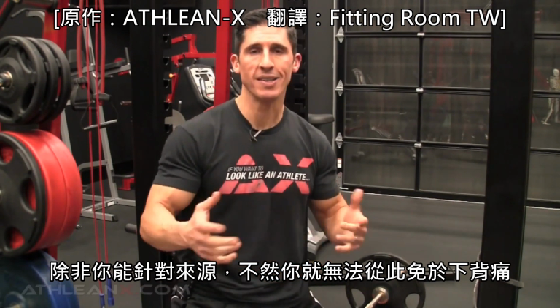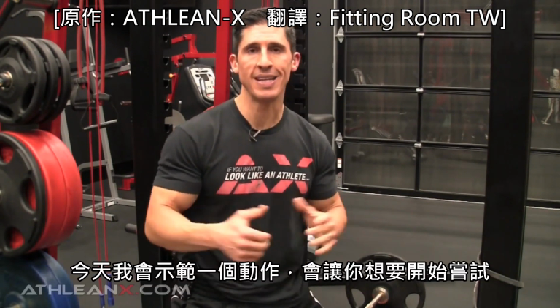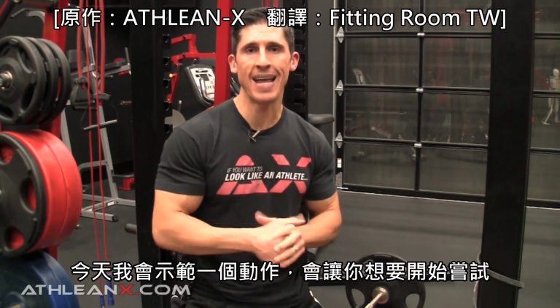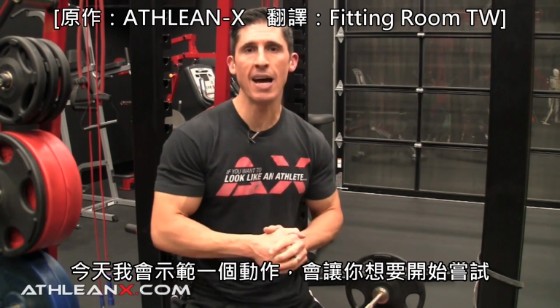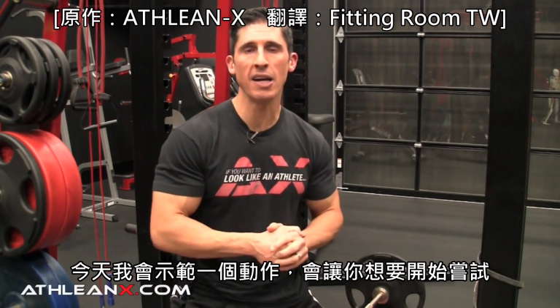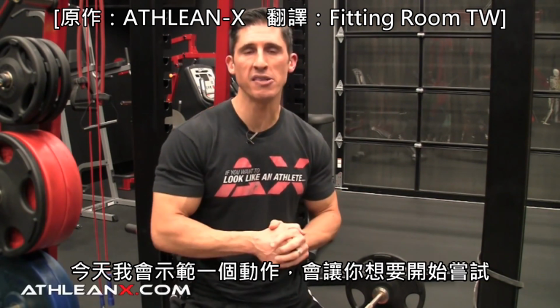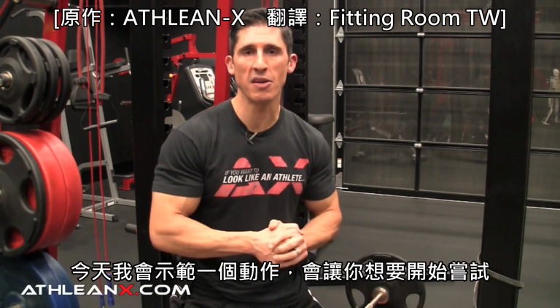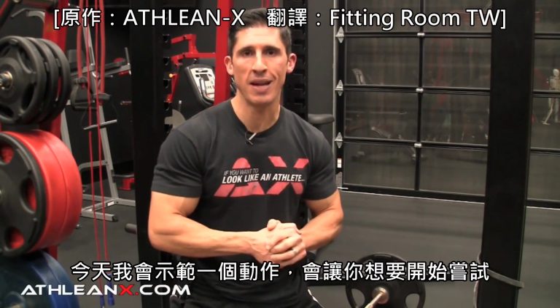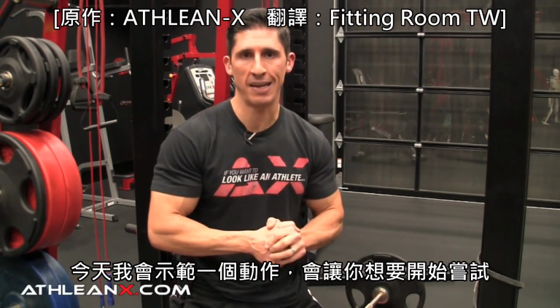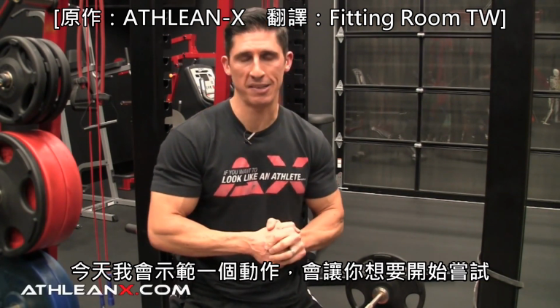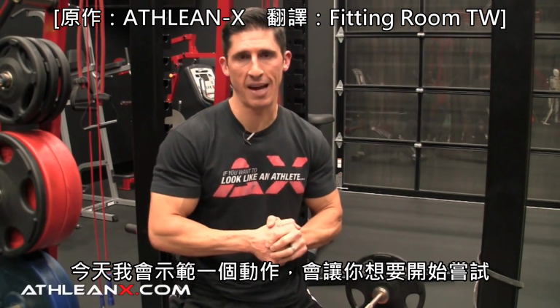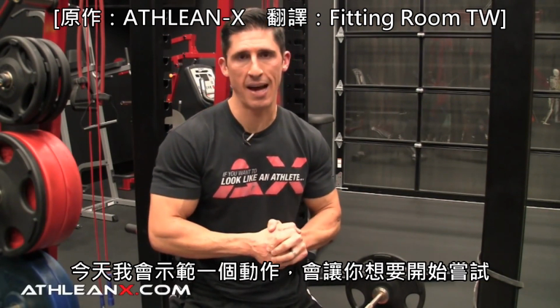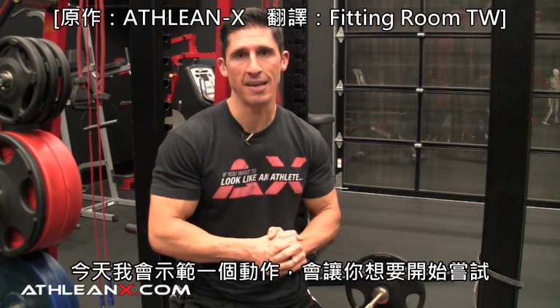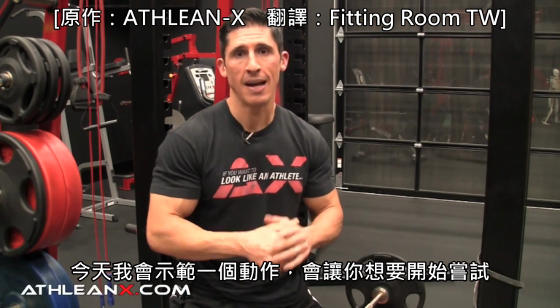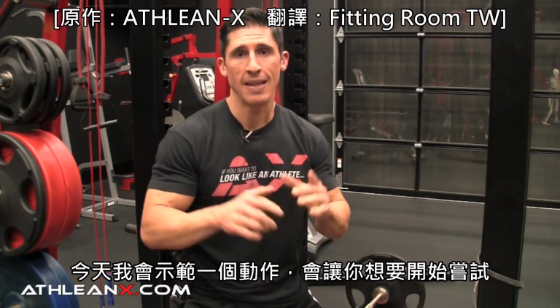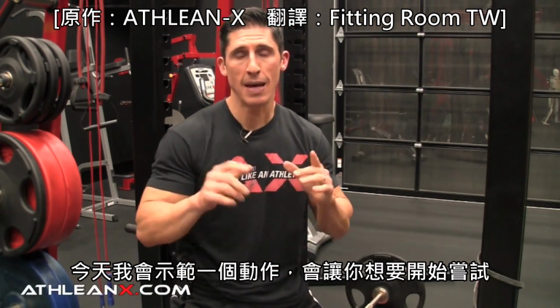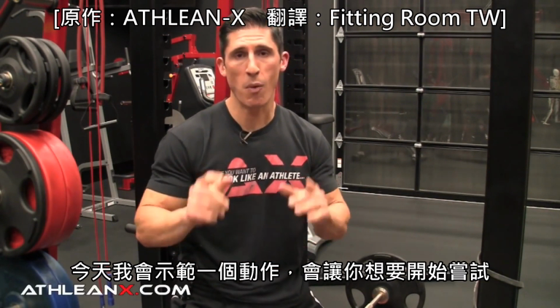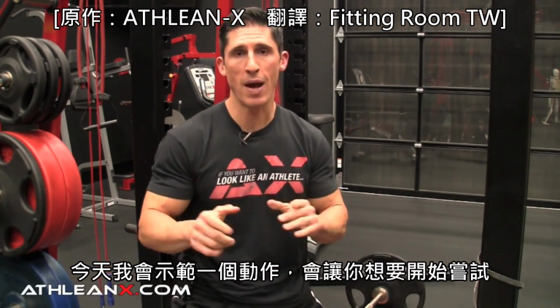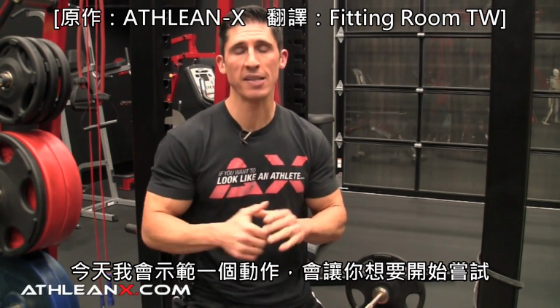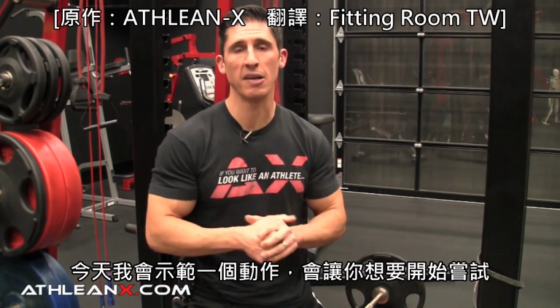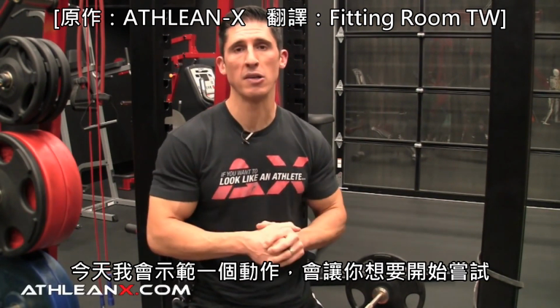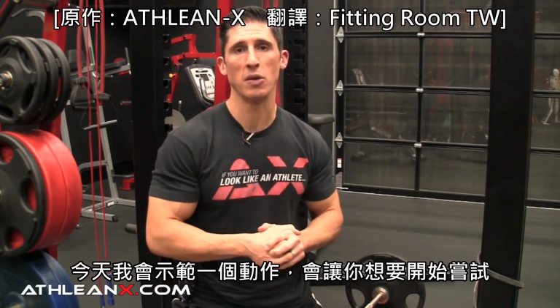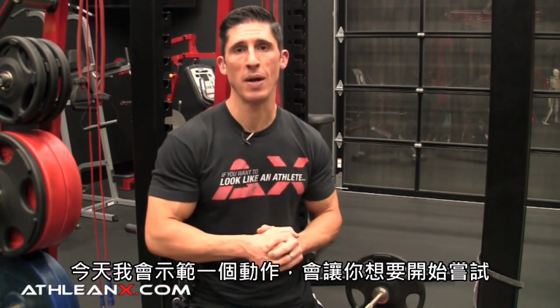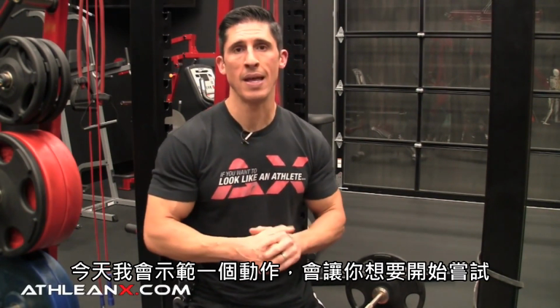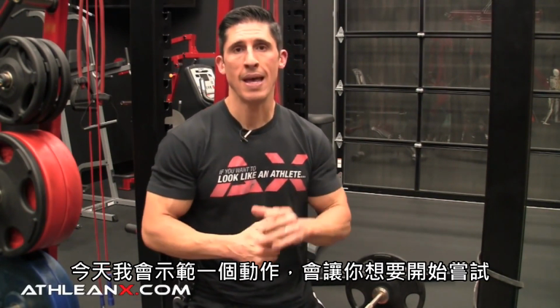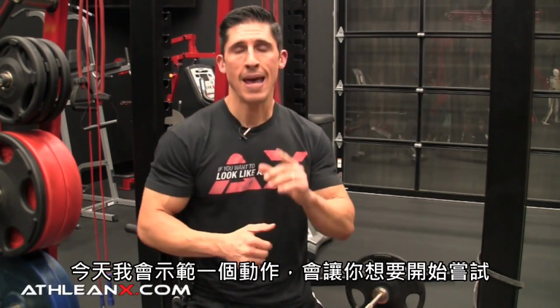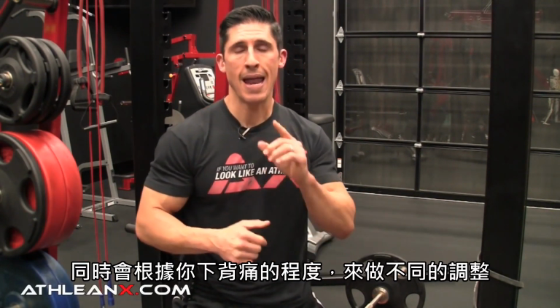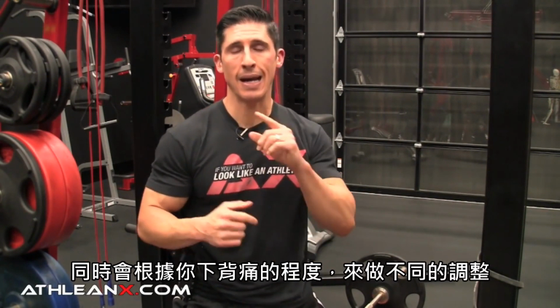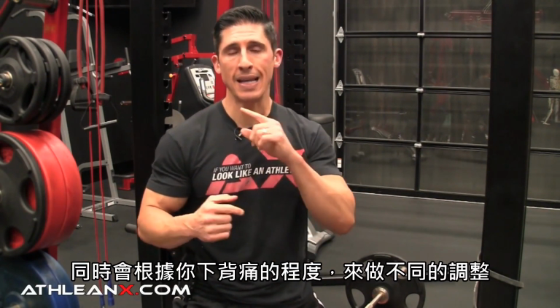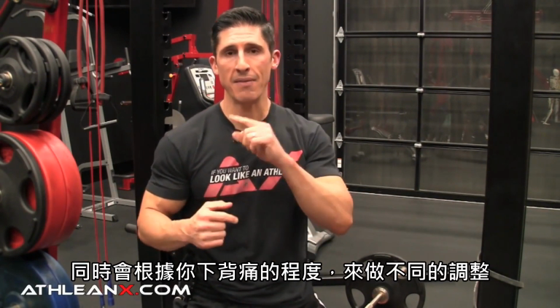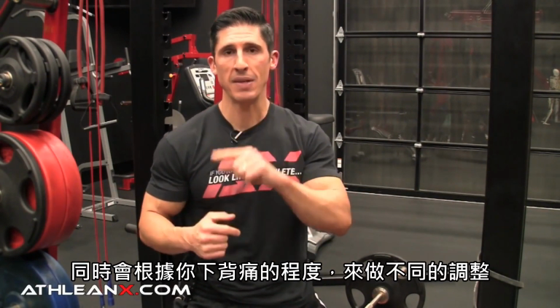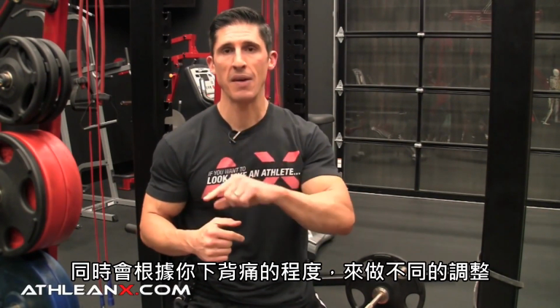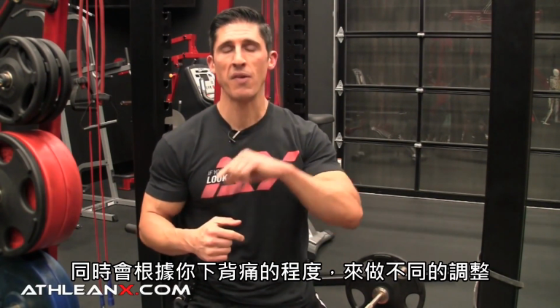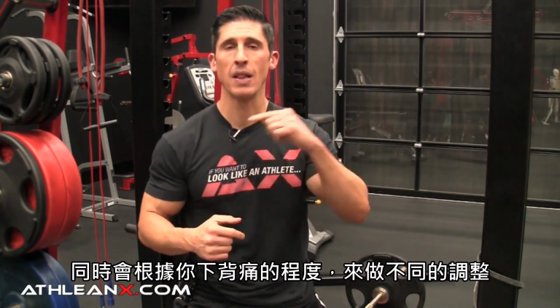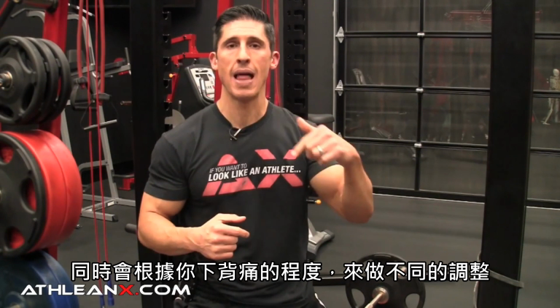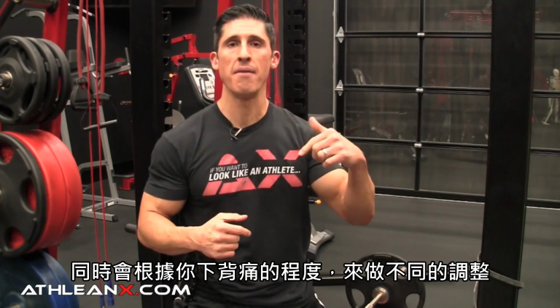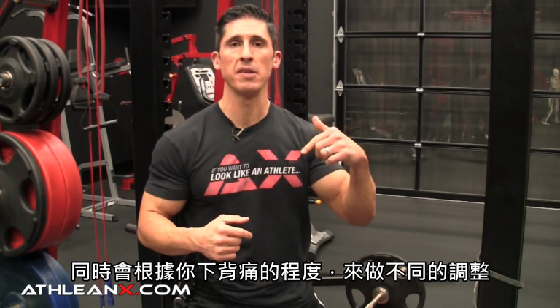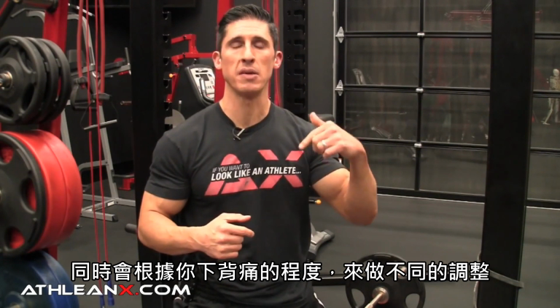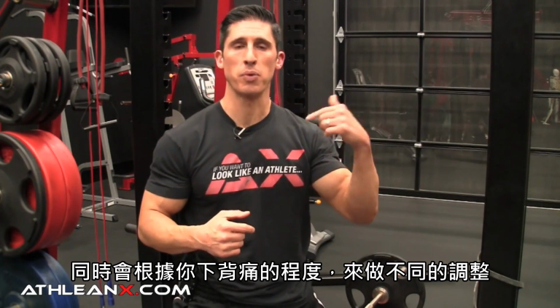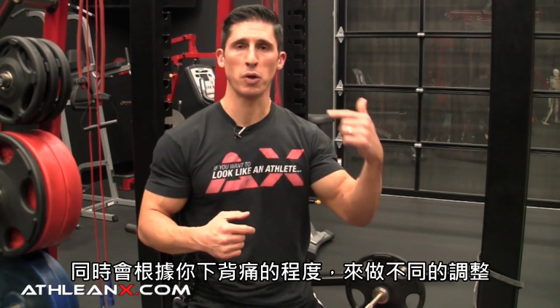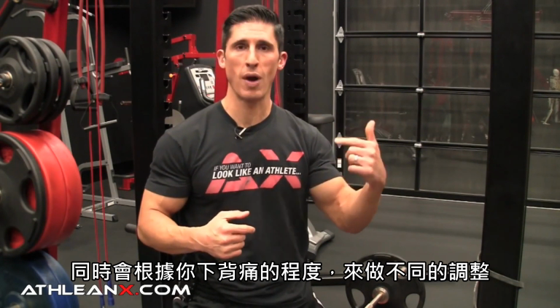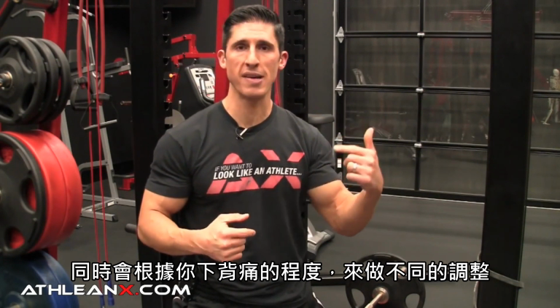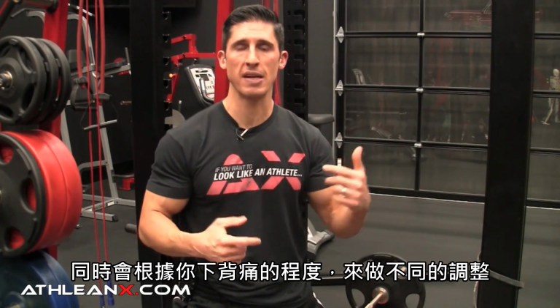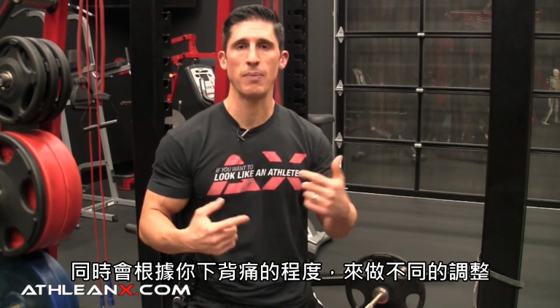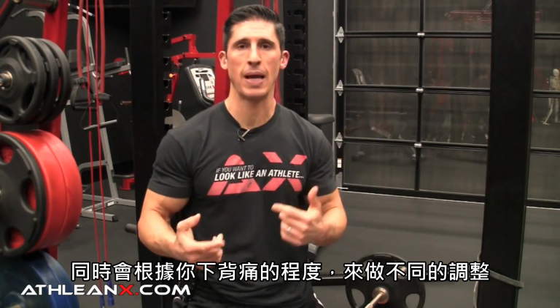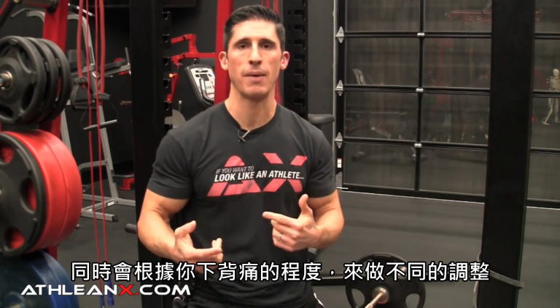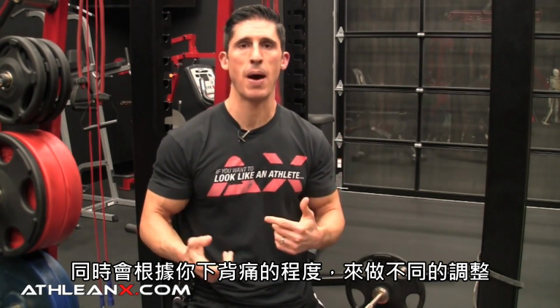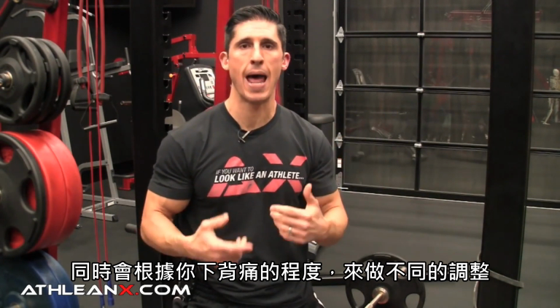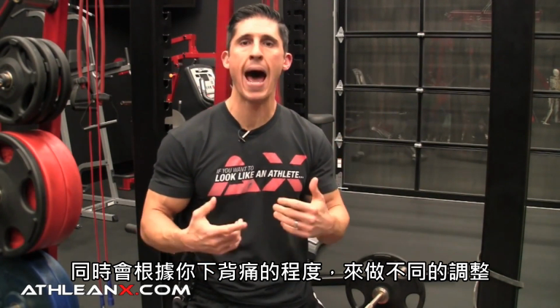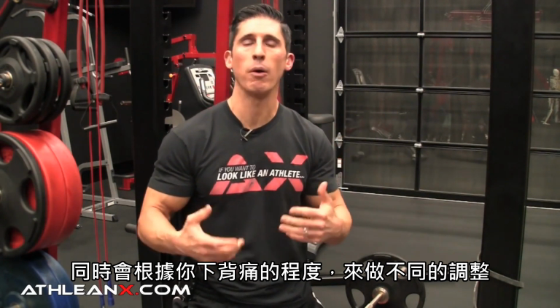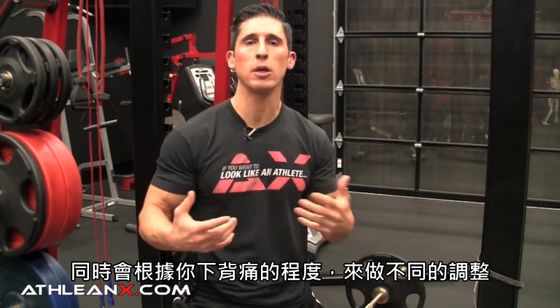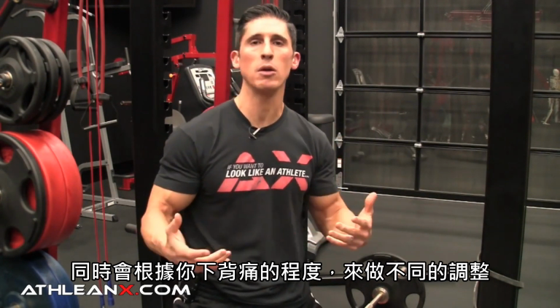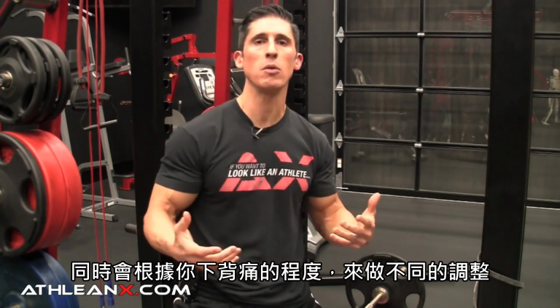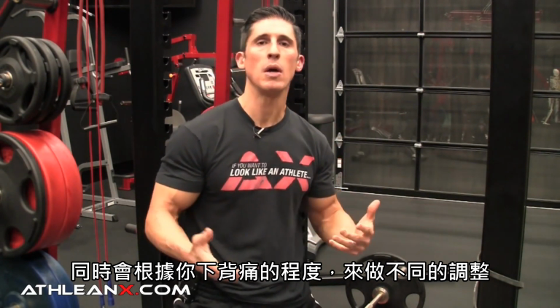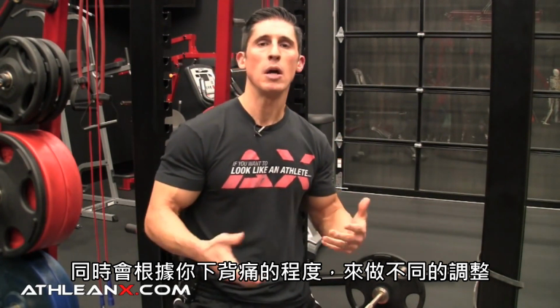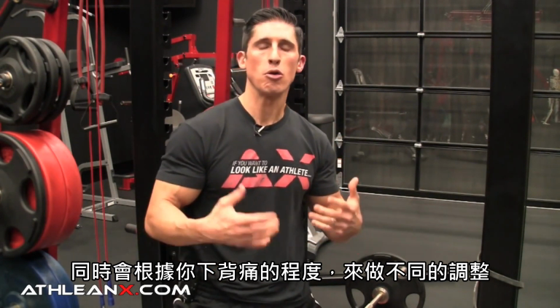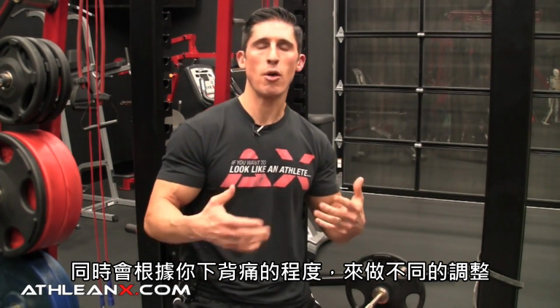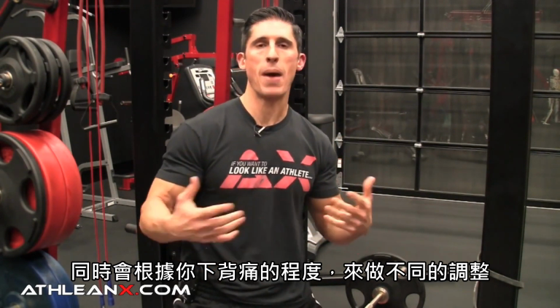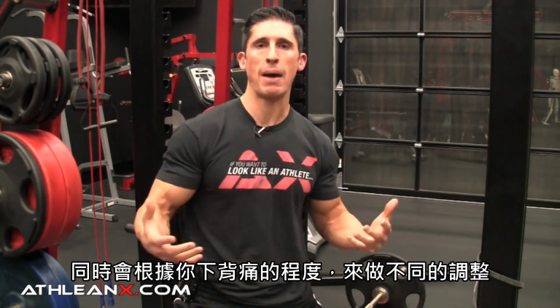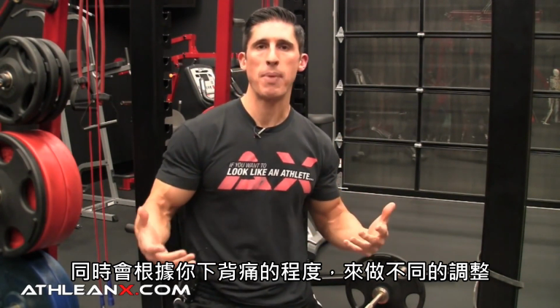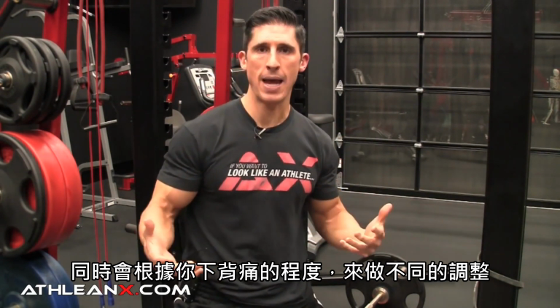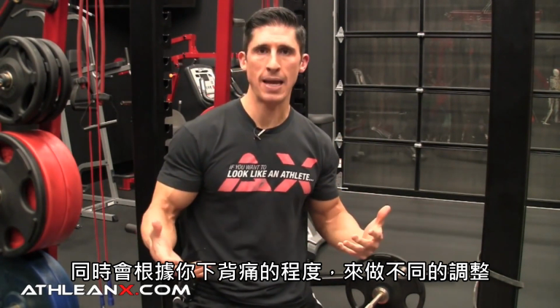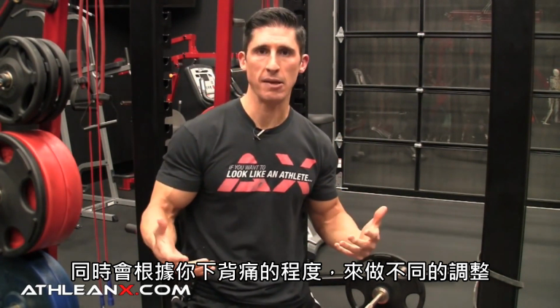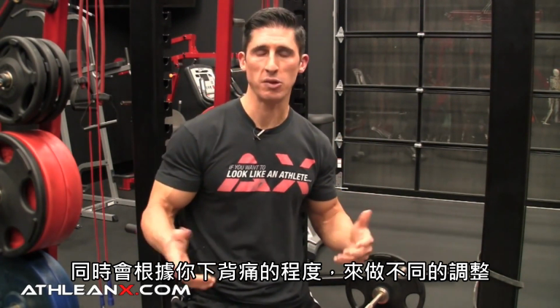Today I'm going to show you an exercise that you want to start doing, and I'm going to give you different levels of progression depending upon how acute your back pain is.